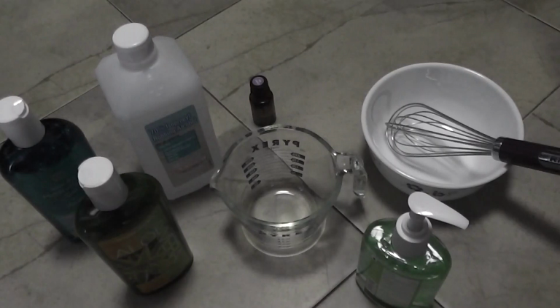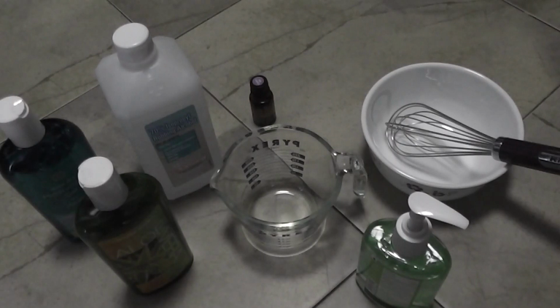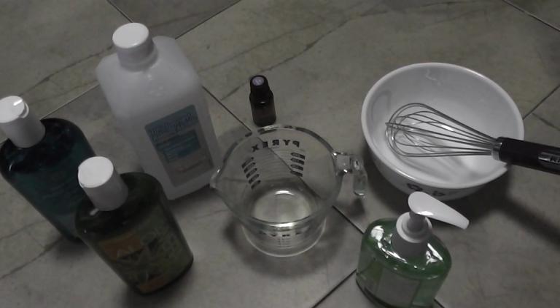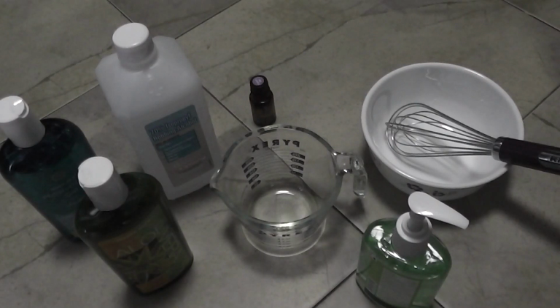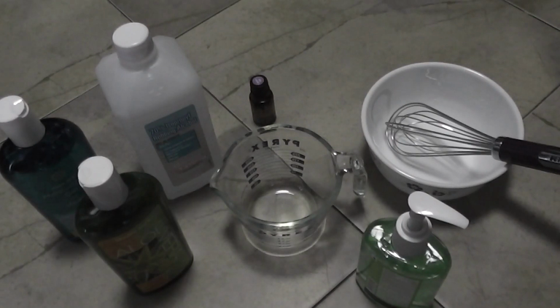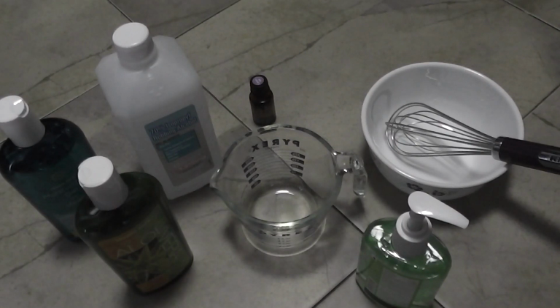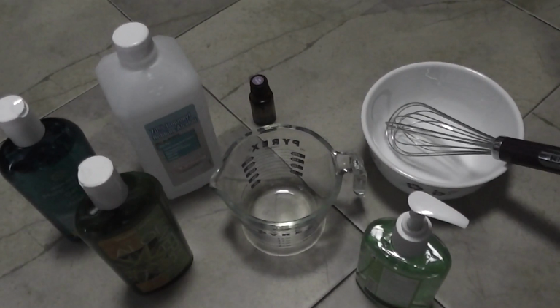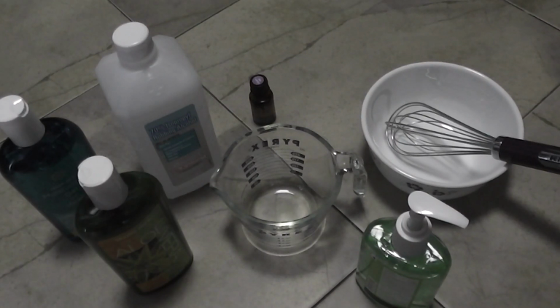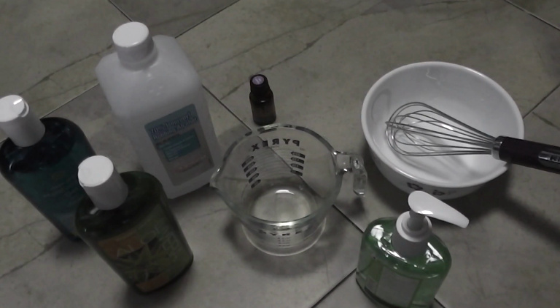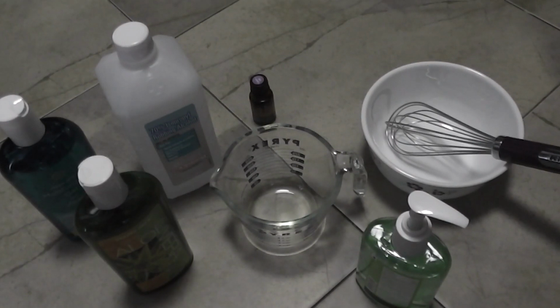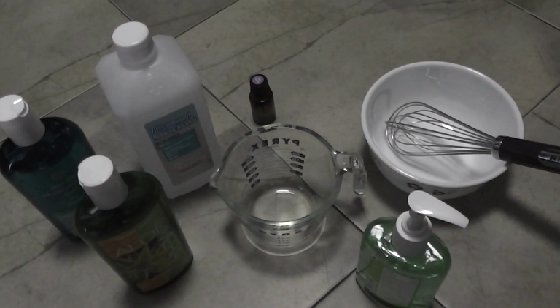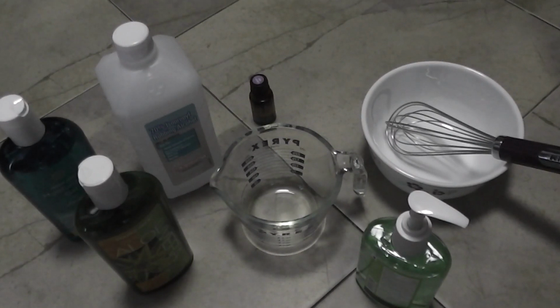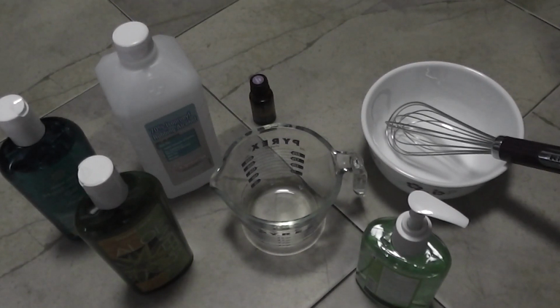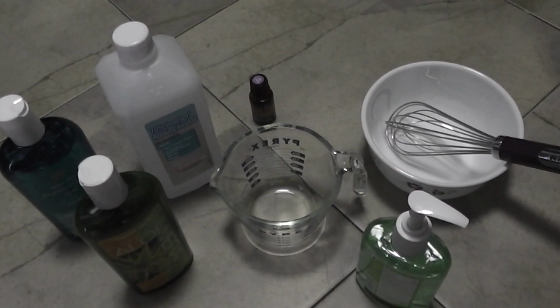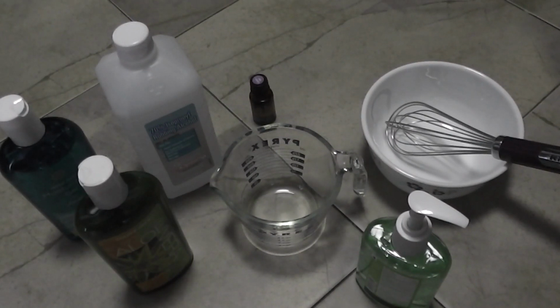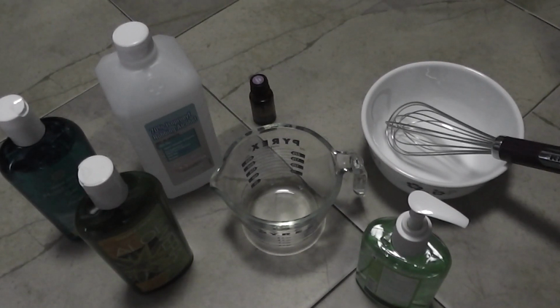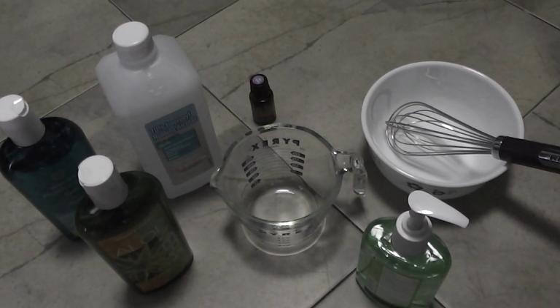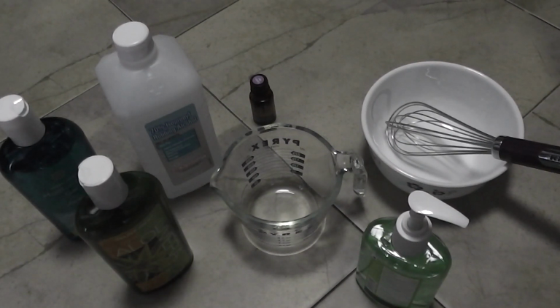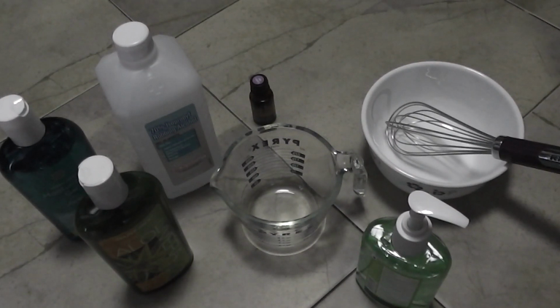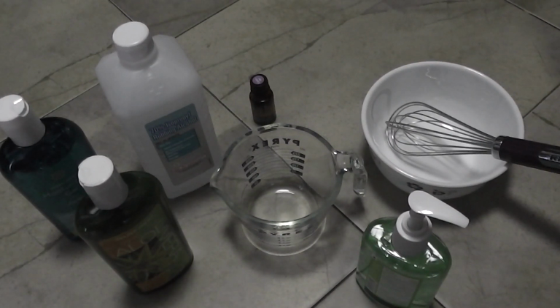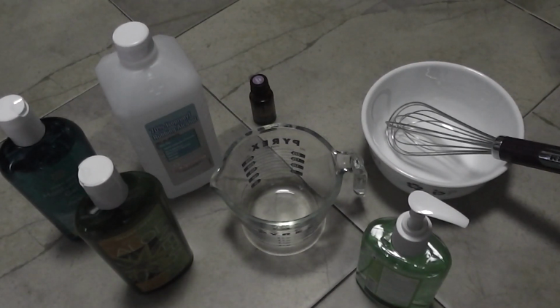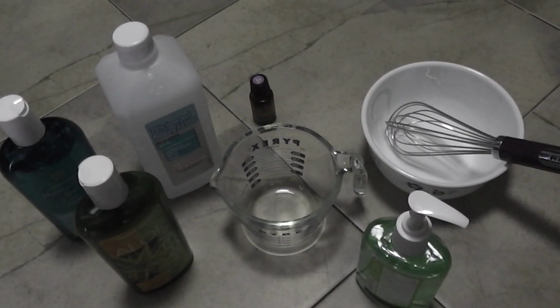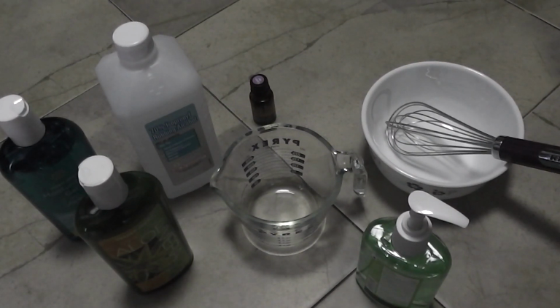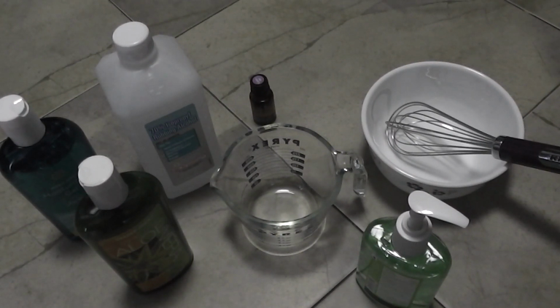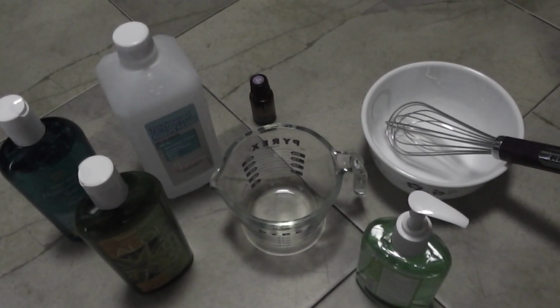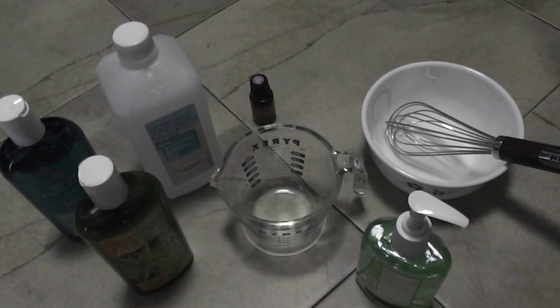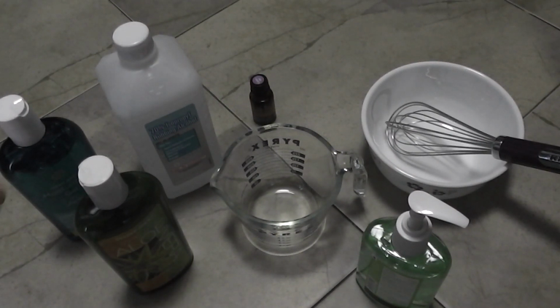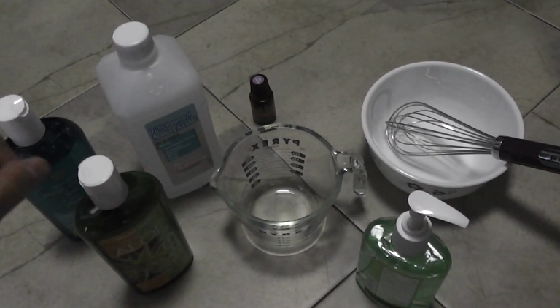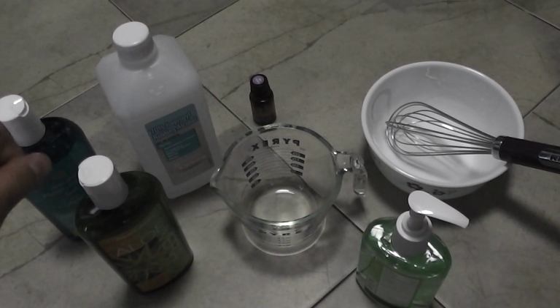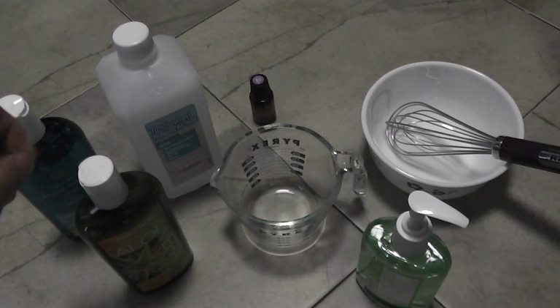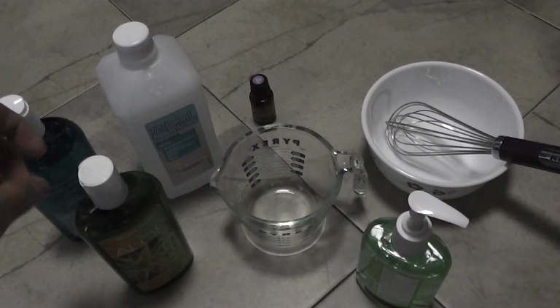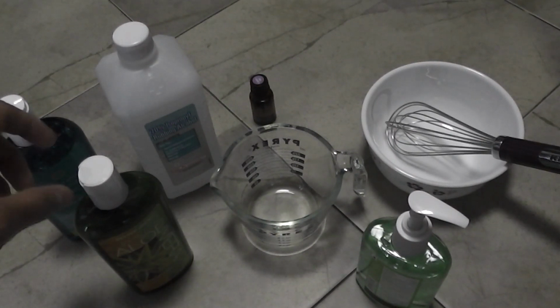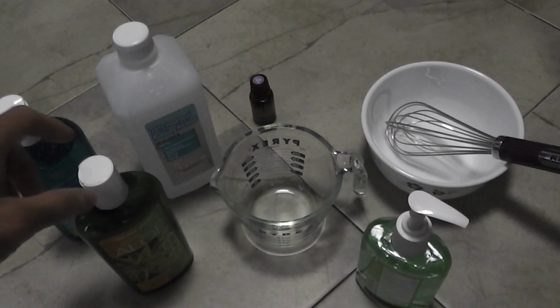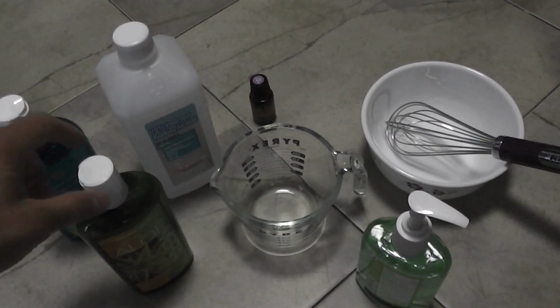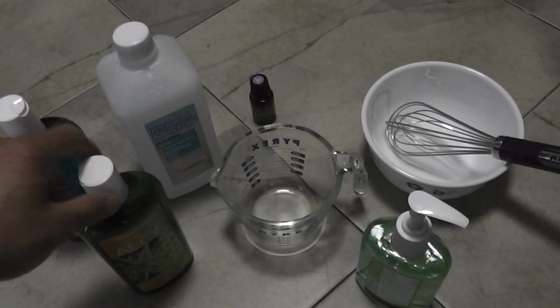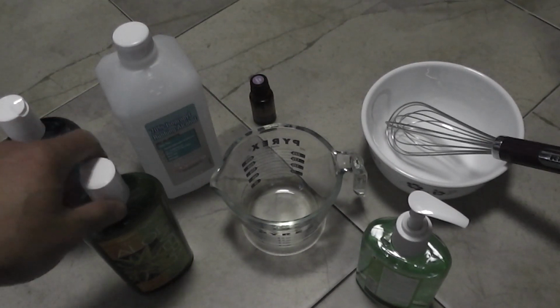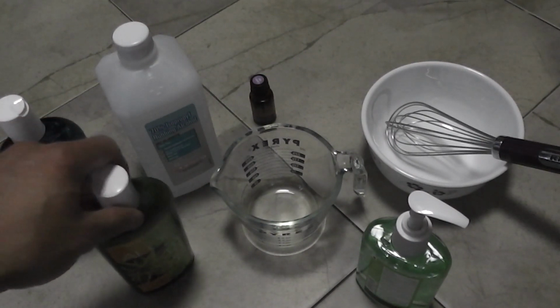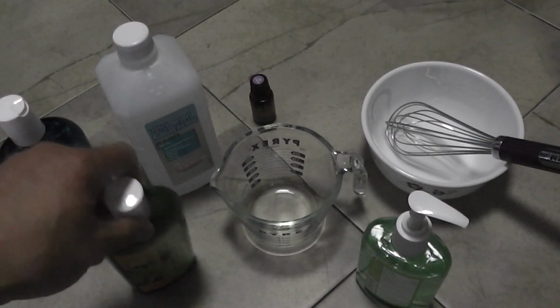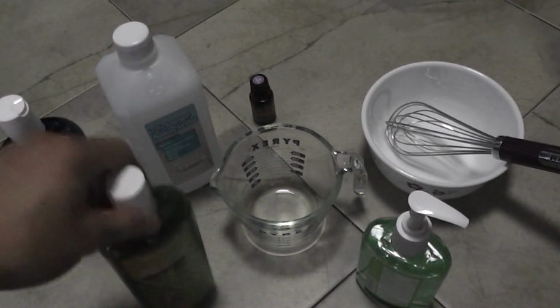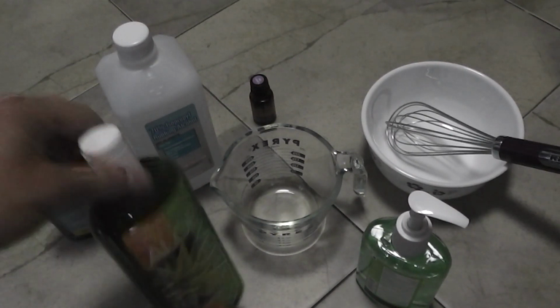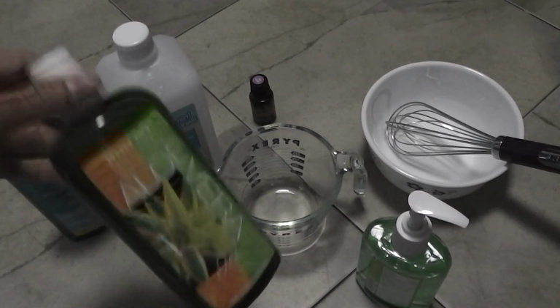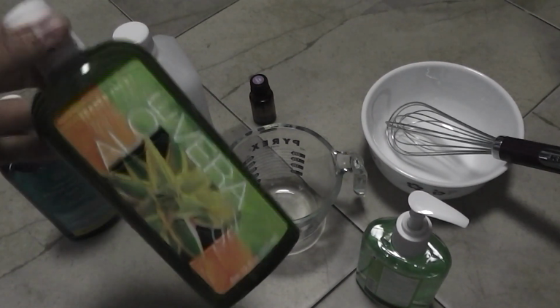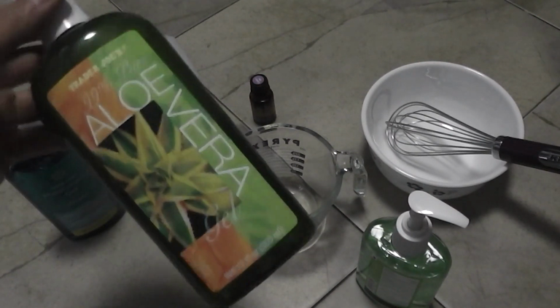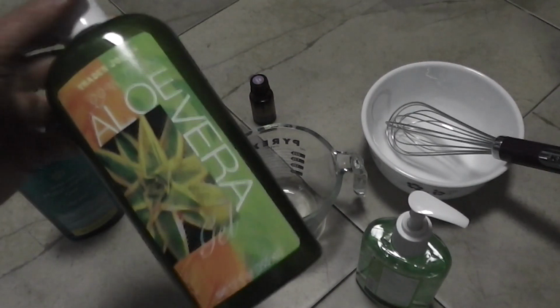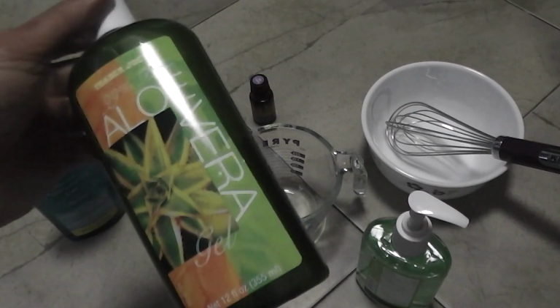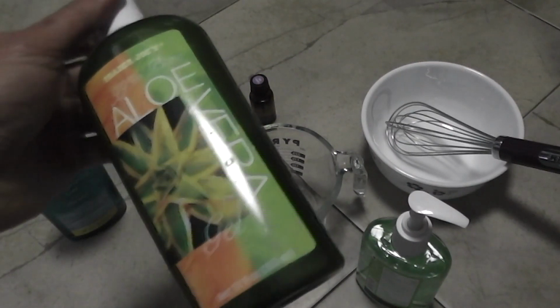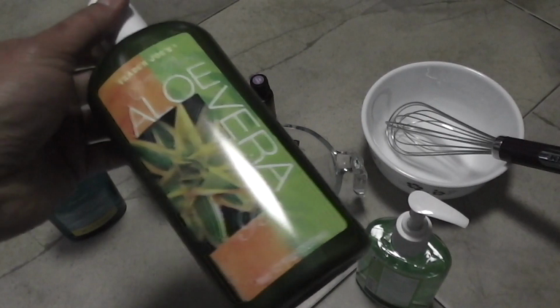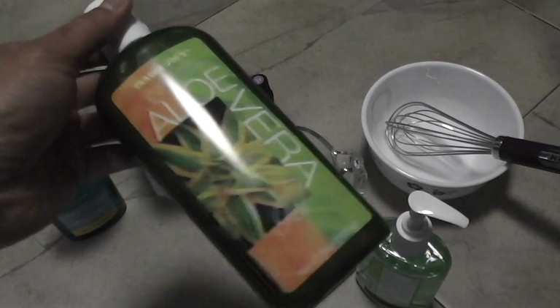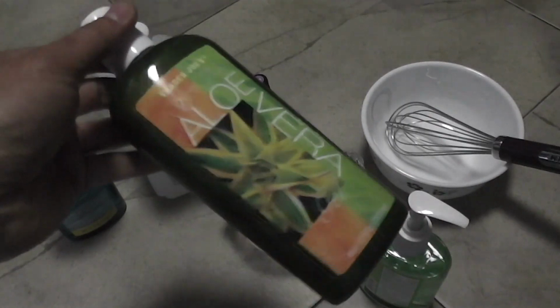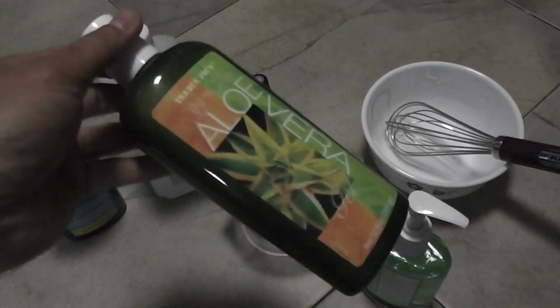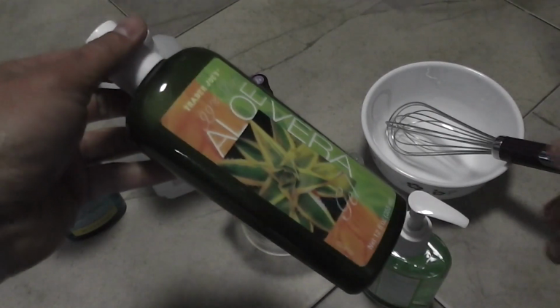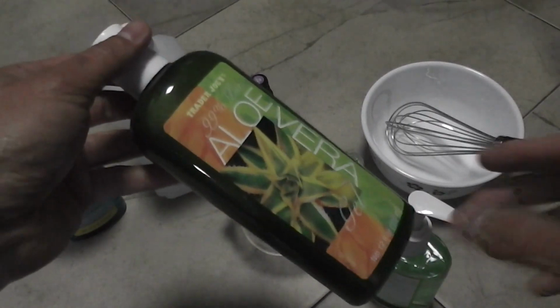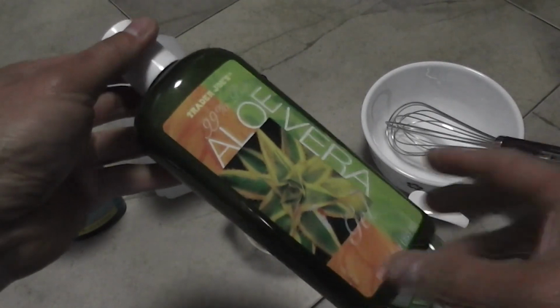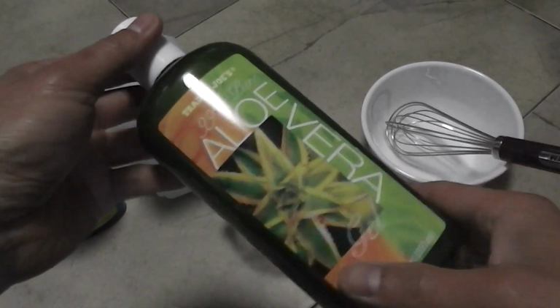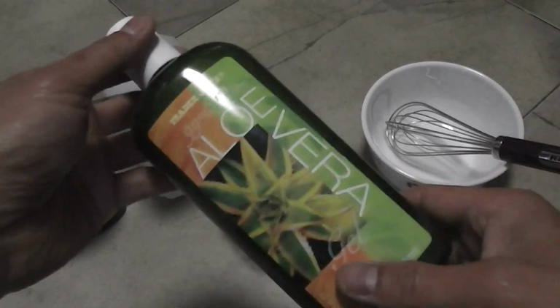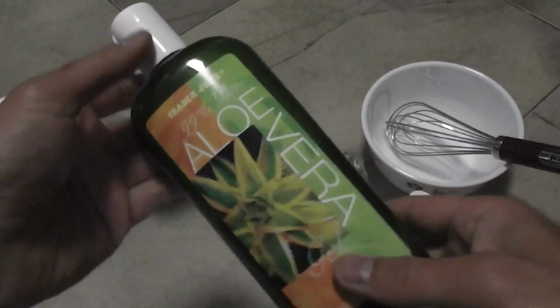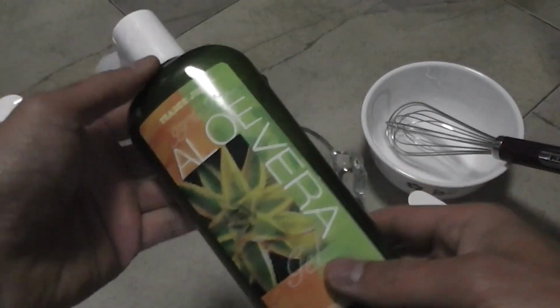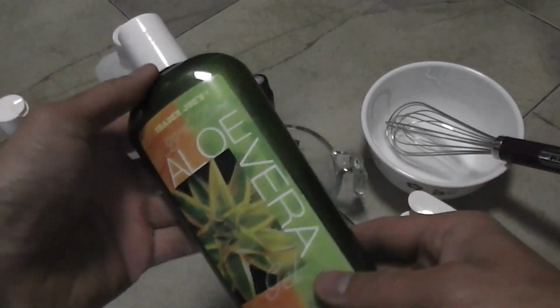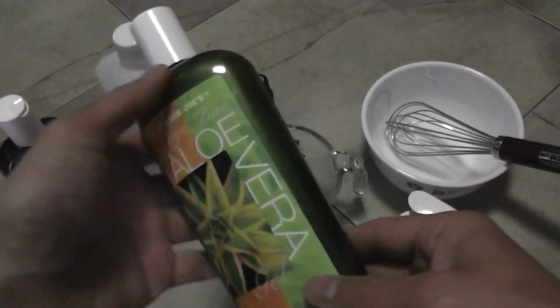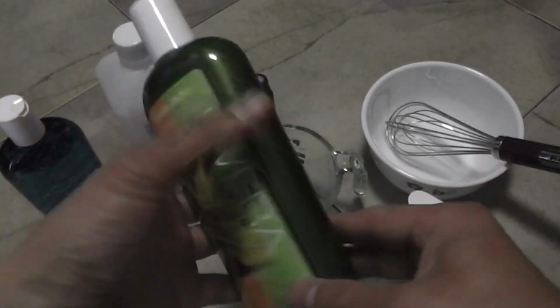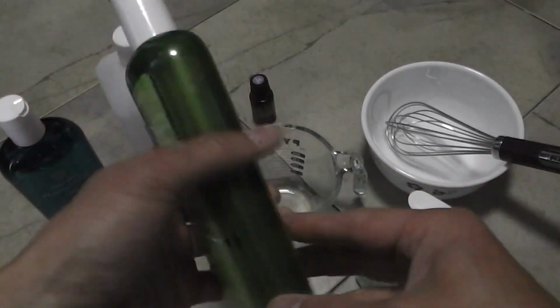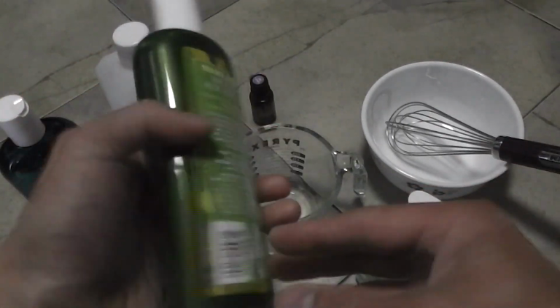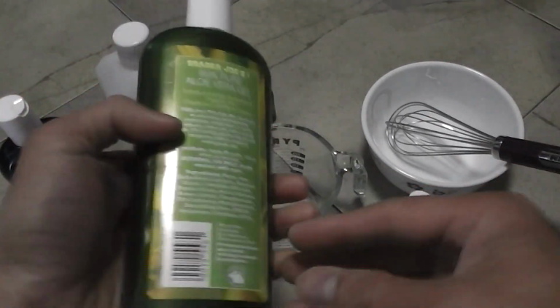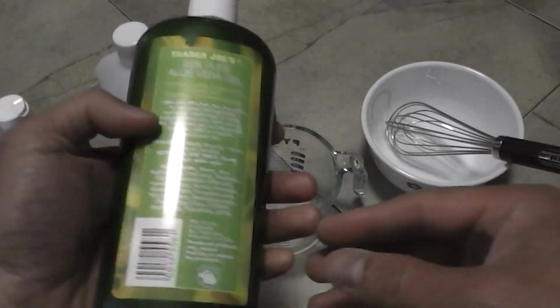In this video I'm going to show you how to make homemade hand sanitizer instead of going out to the store and fighting with everybody else right now.